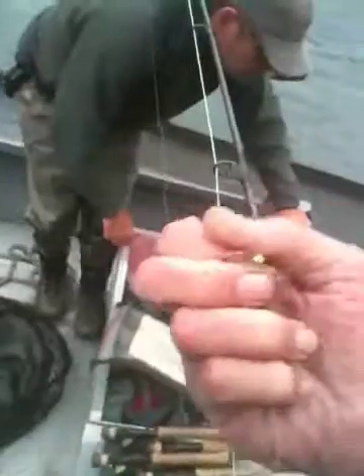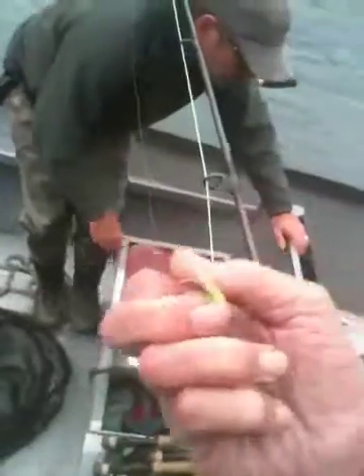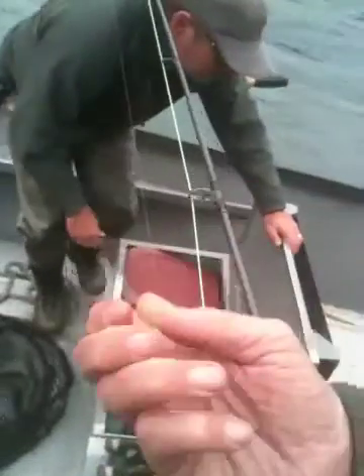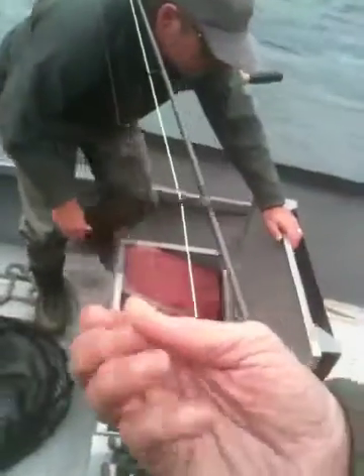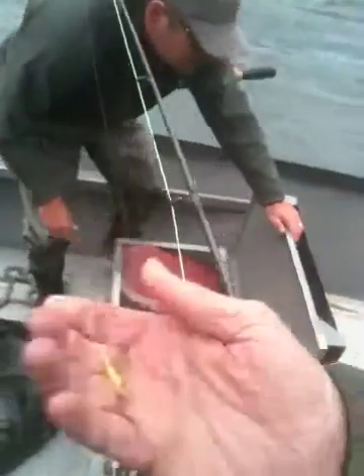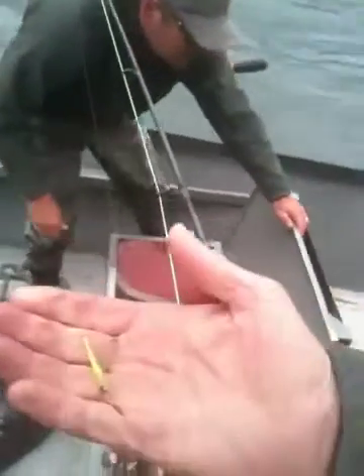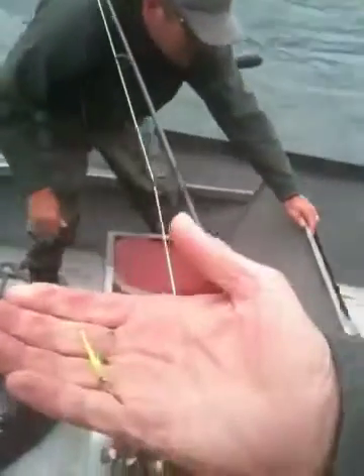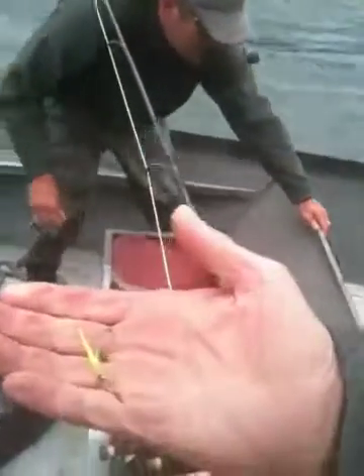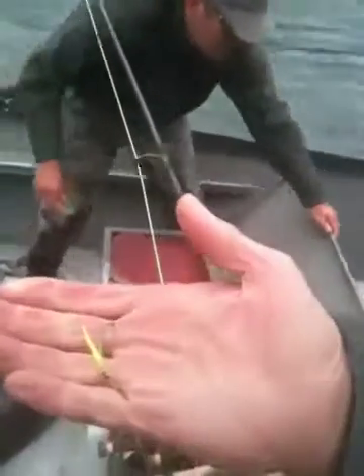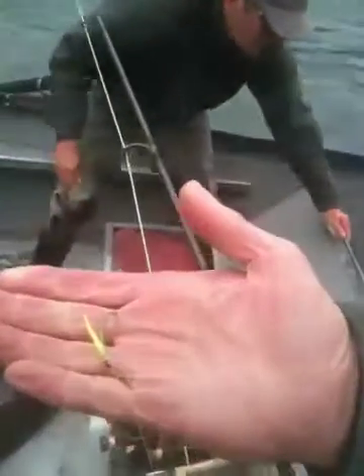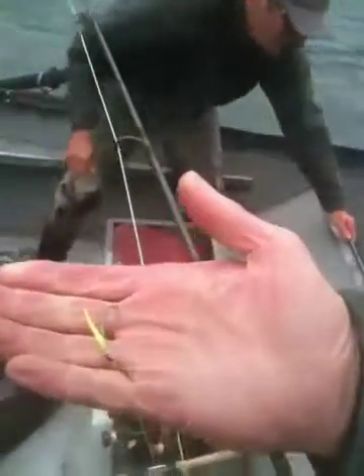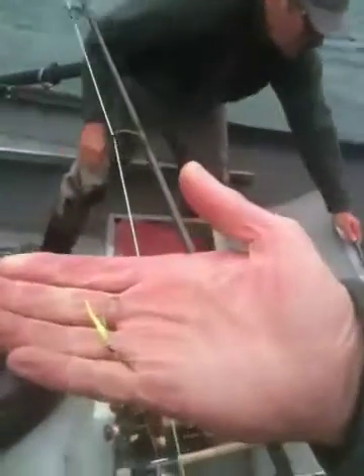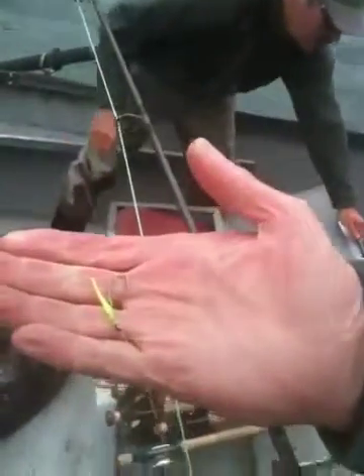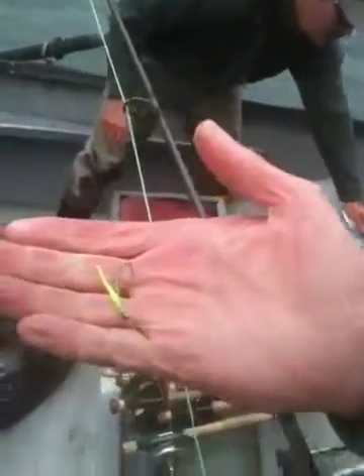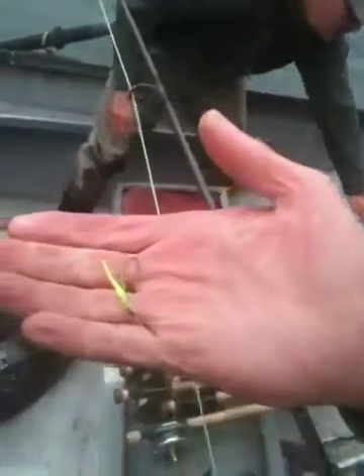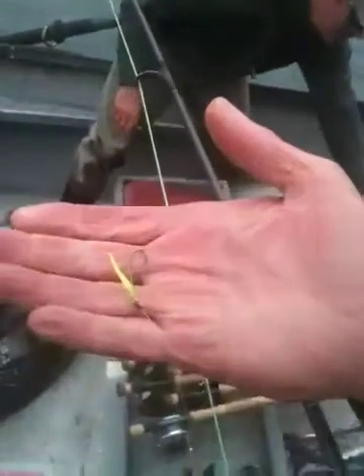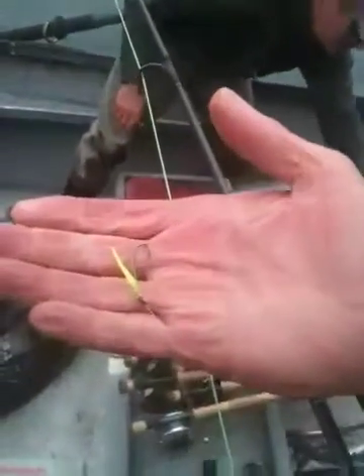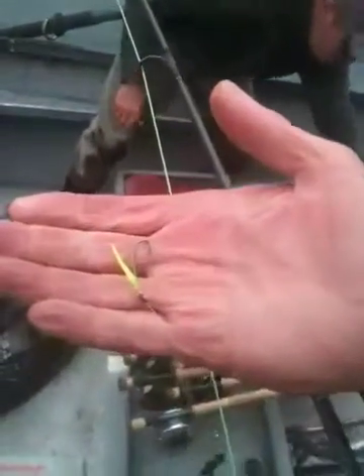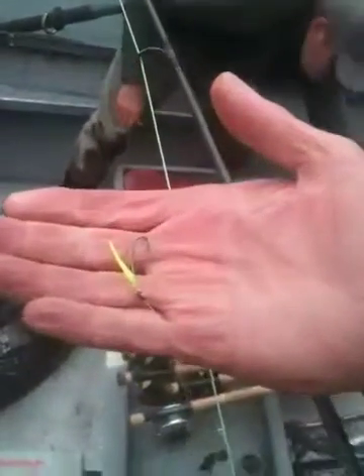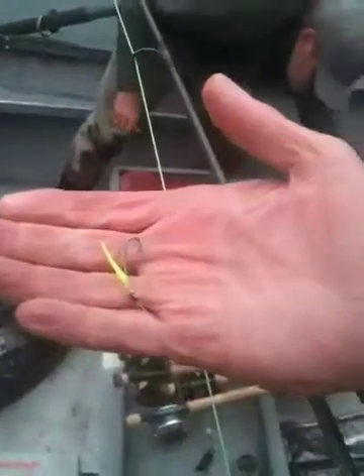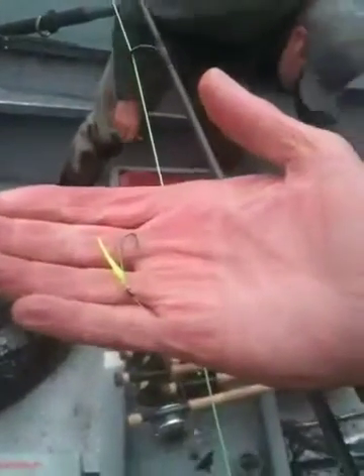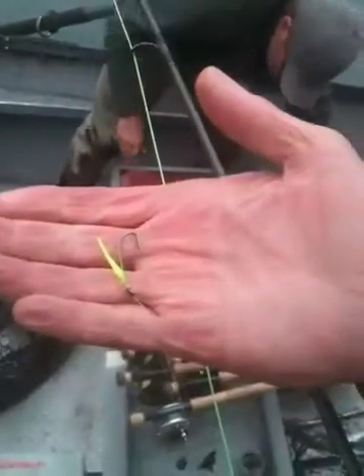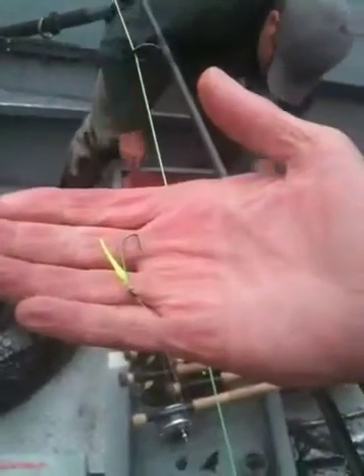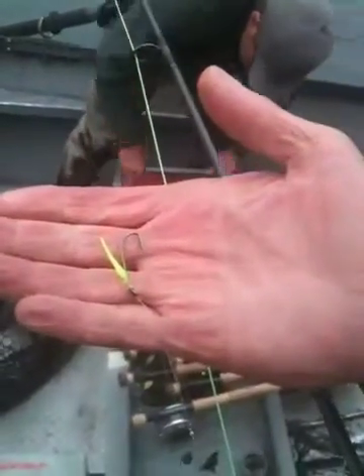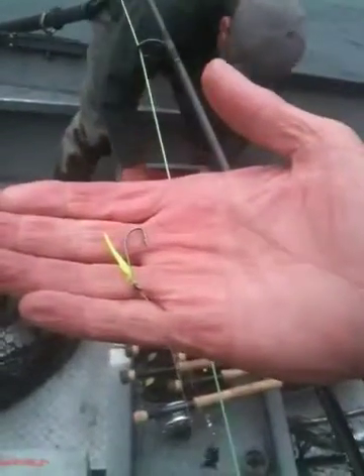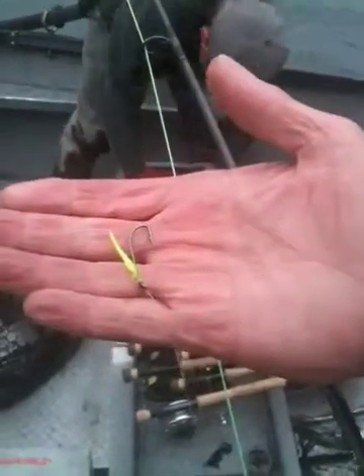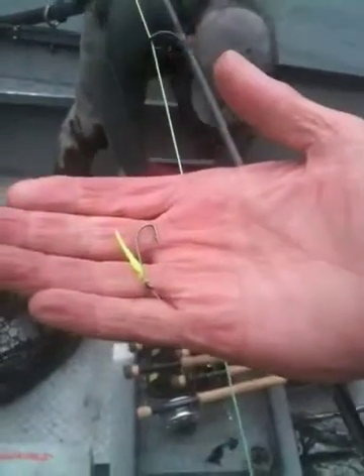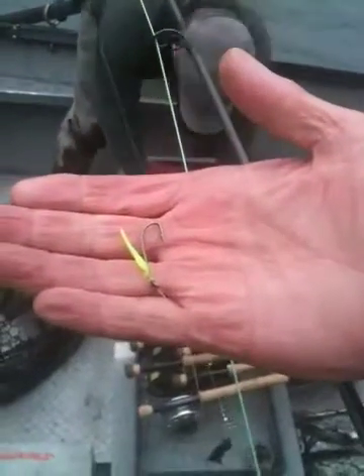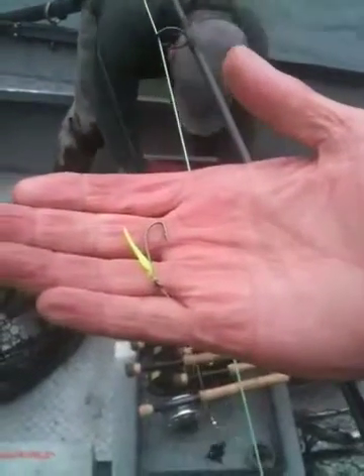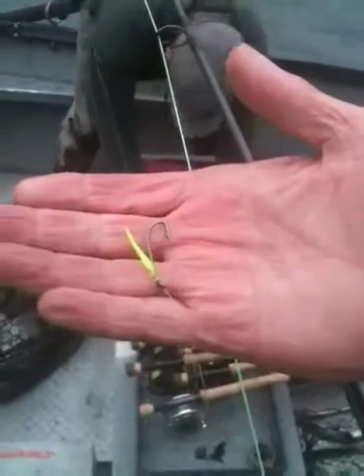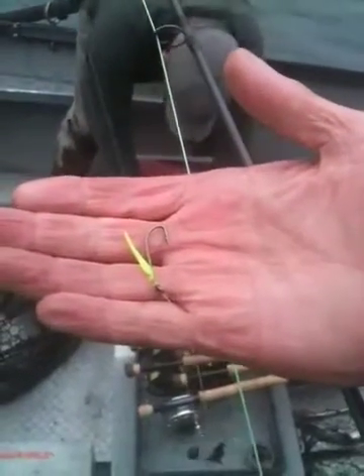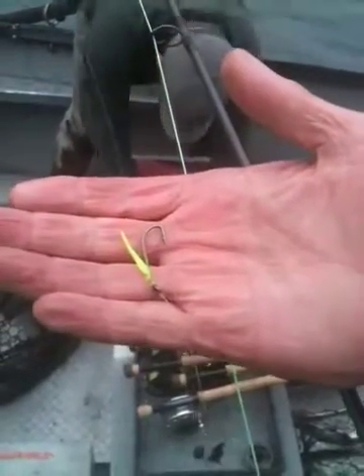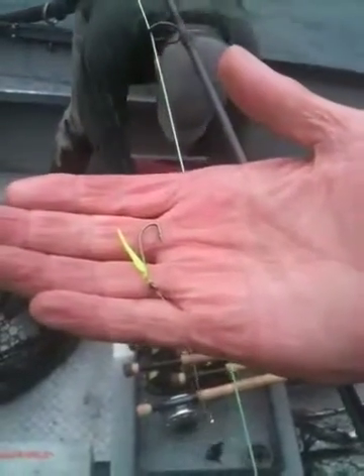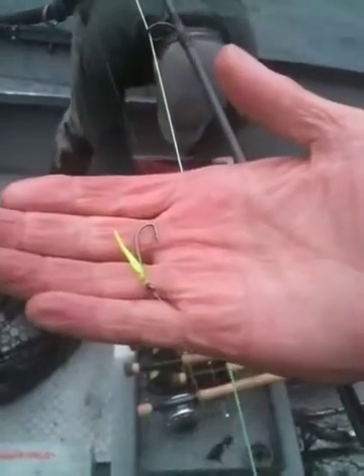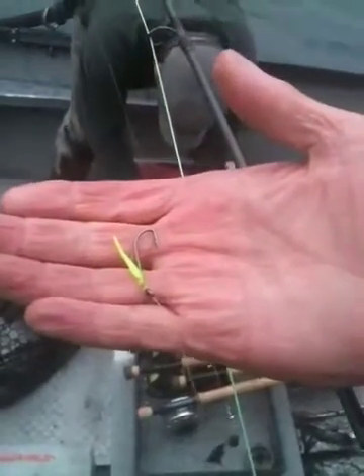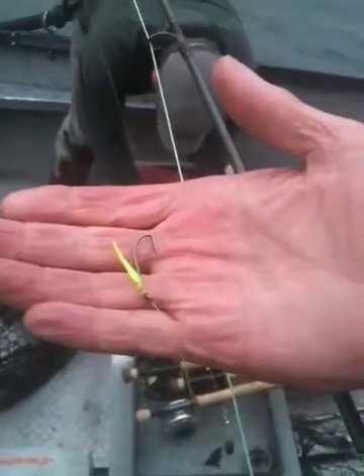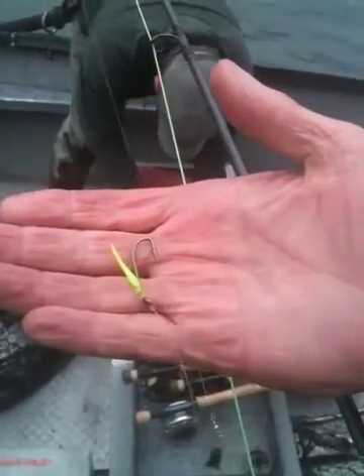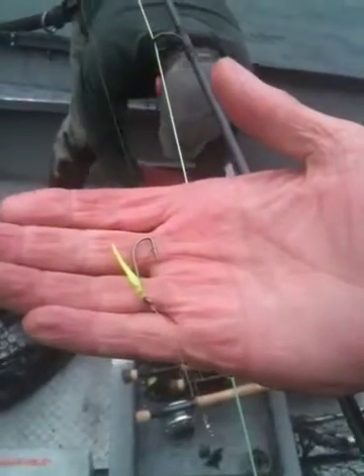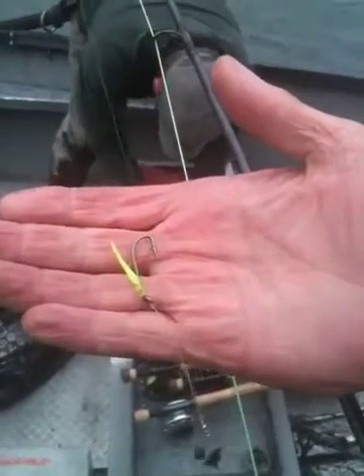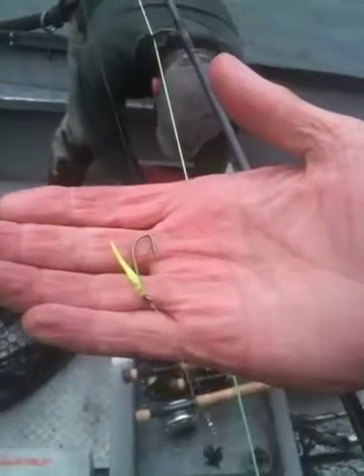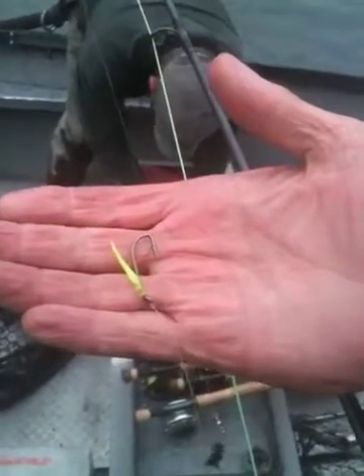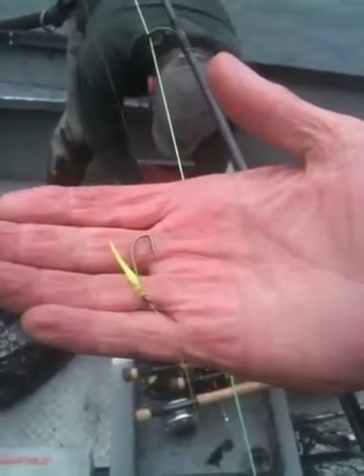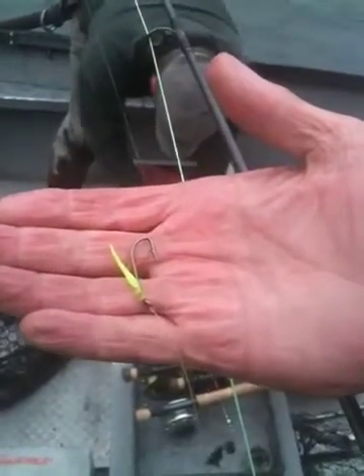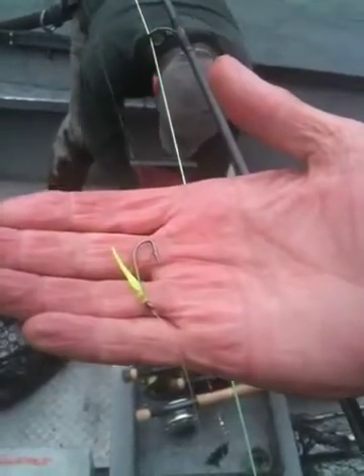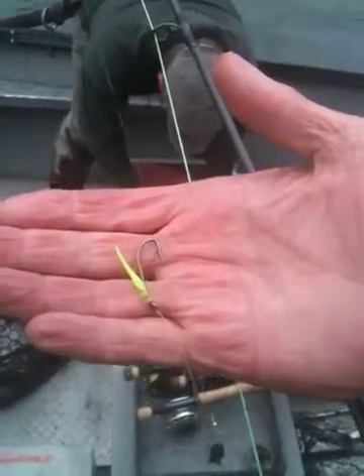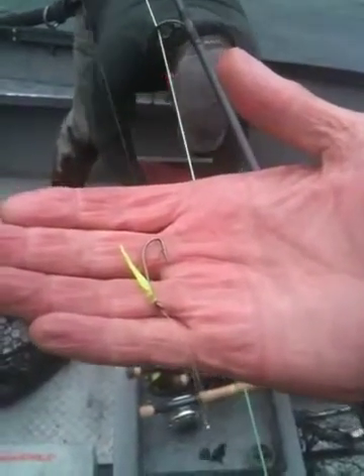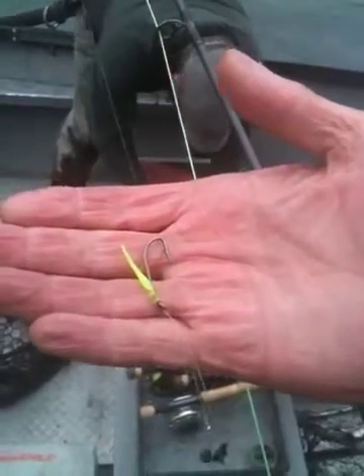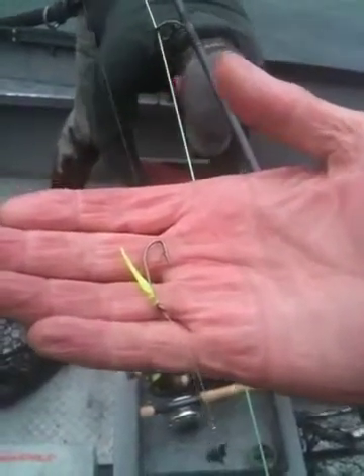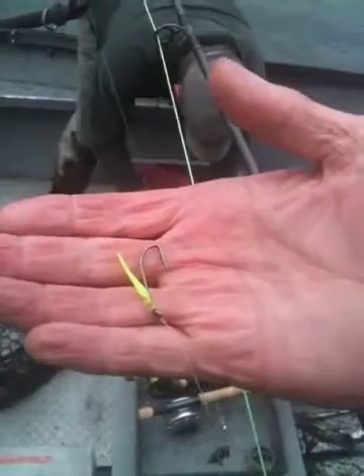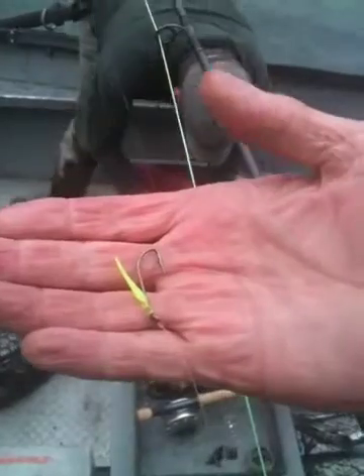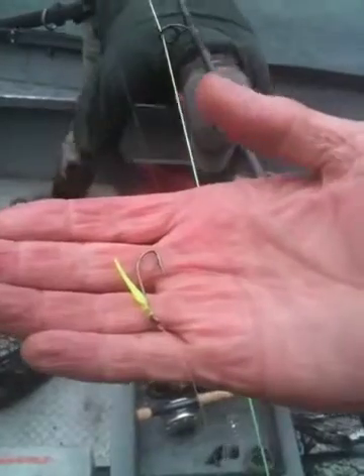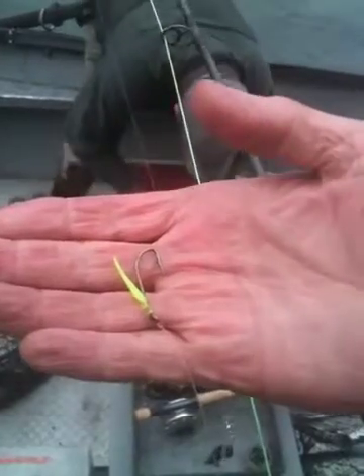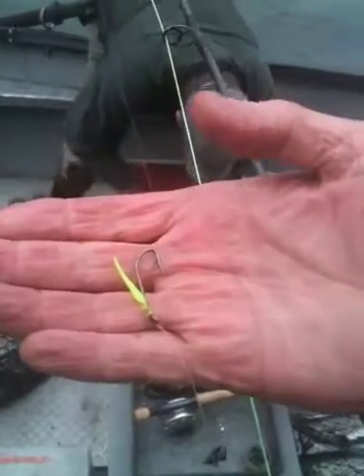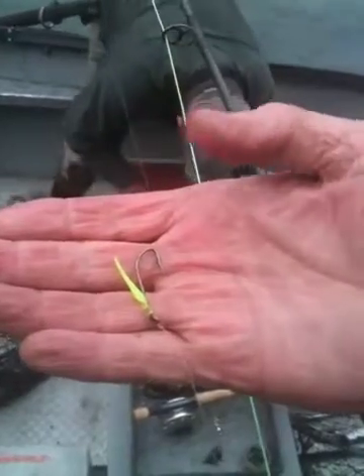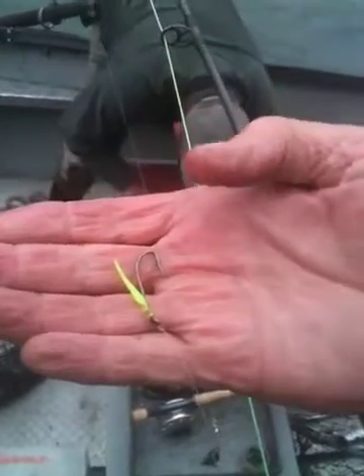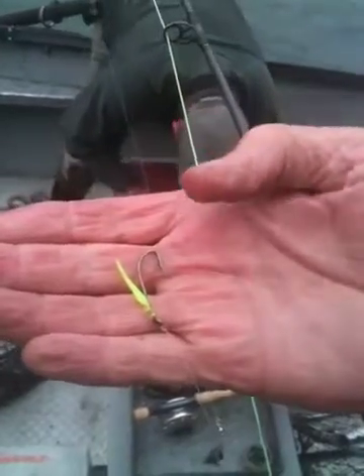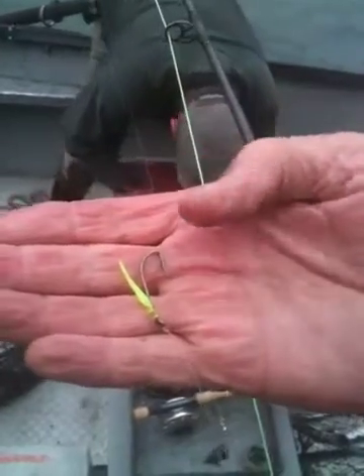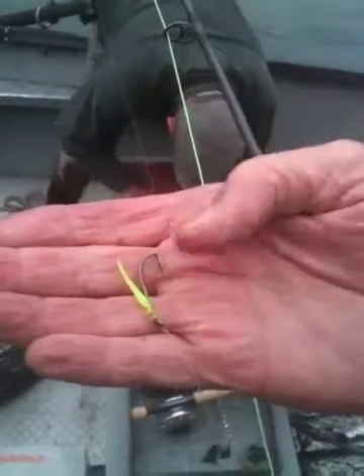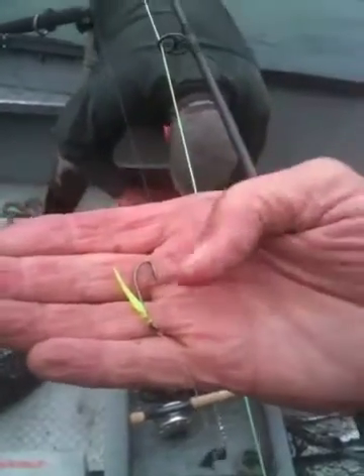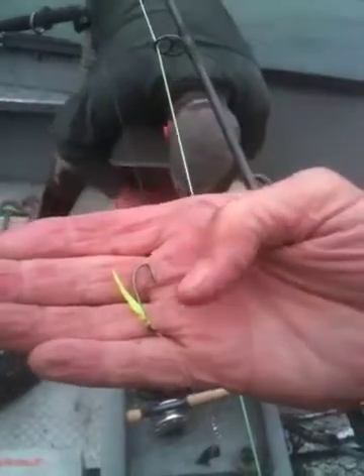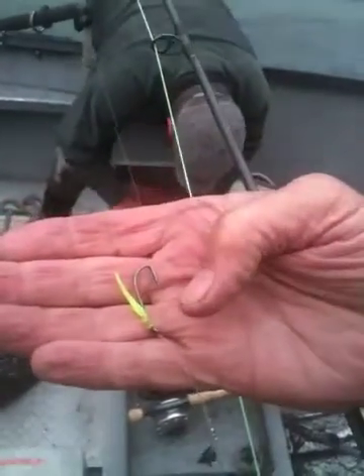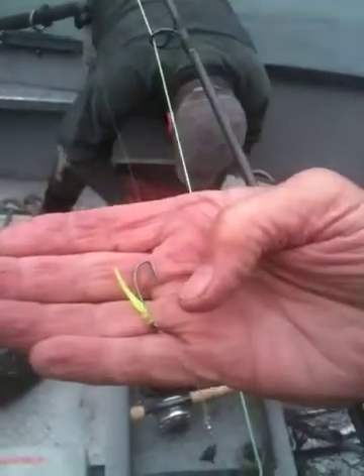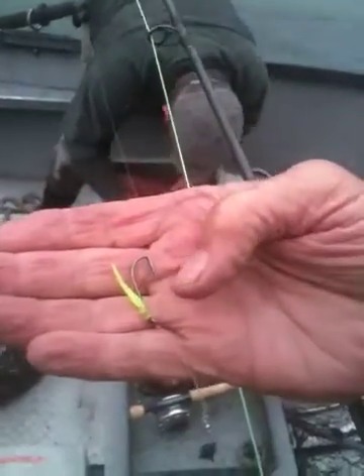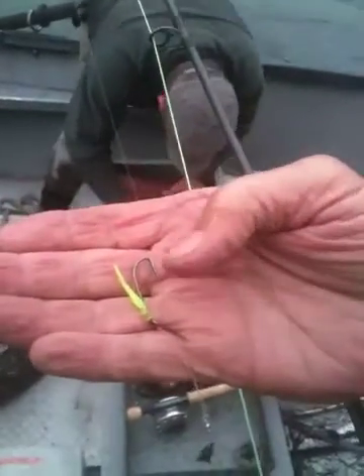And this is what the fly looks like. They call them a coho fly. We're catching the sockeye on those with about a five foot leader.